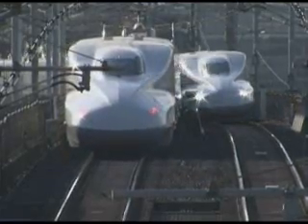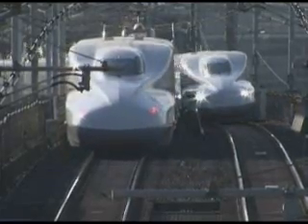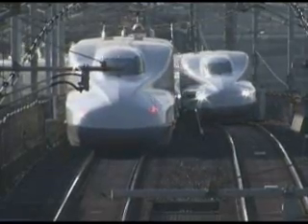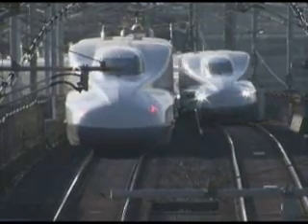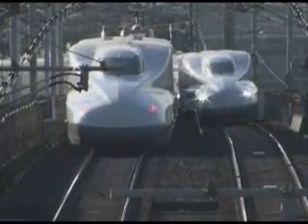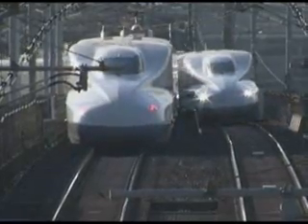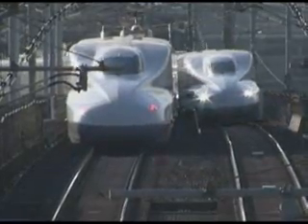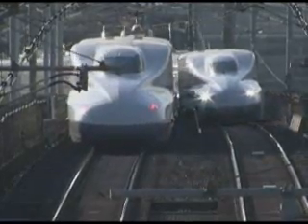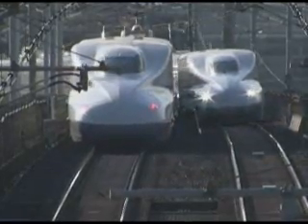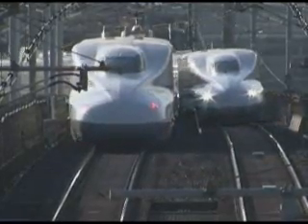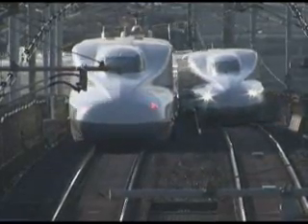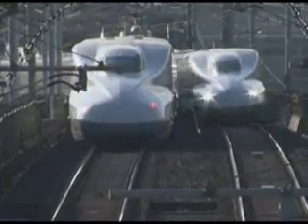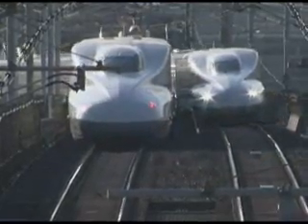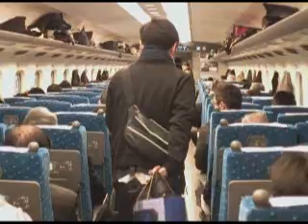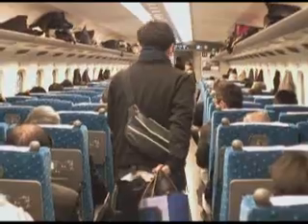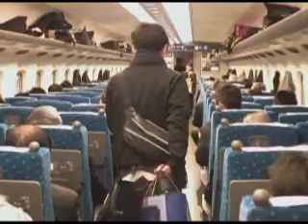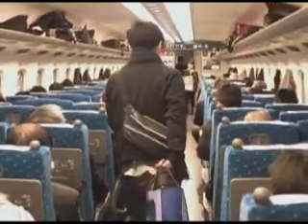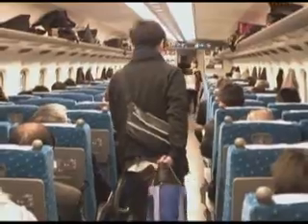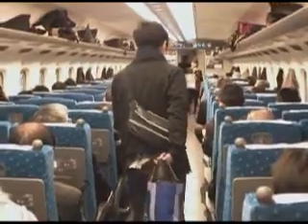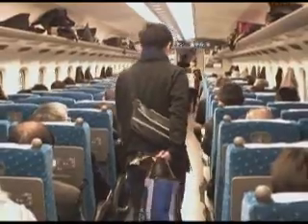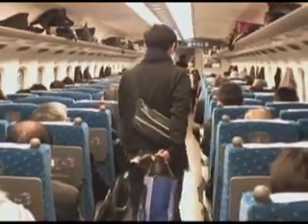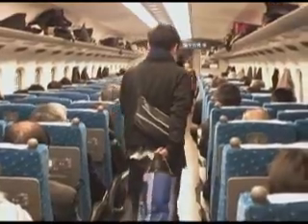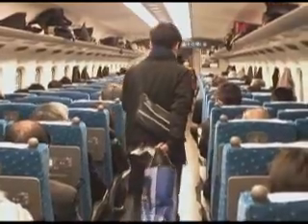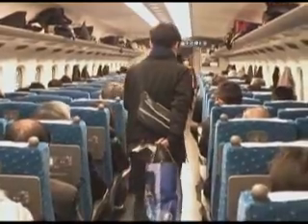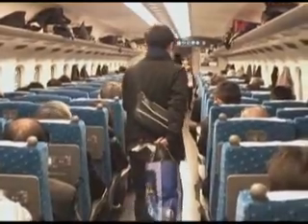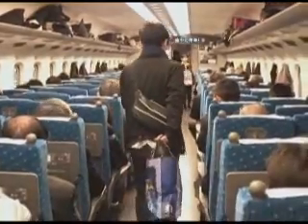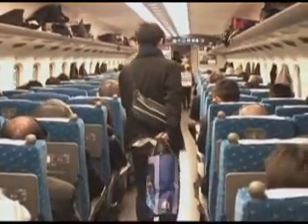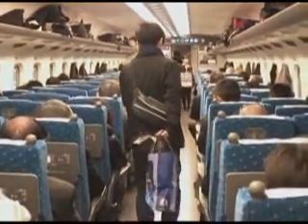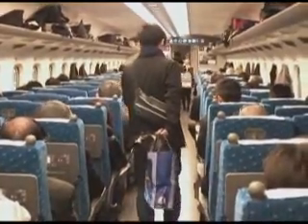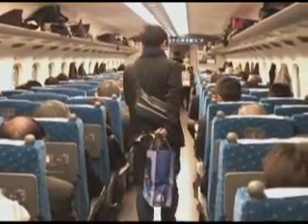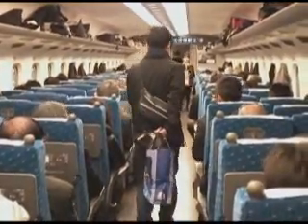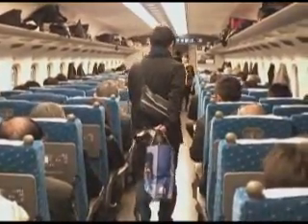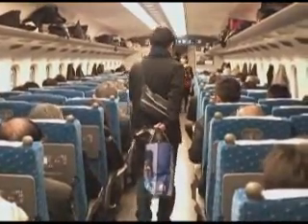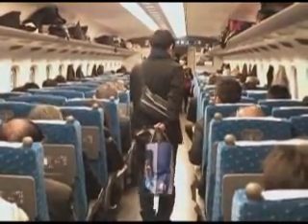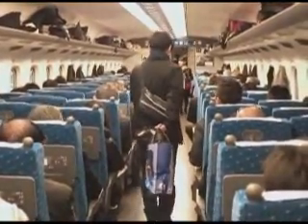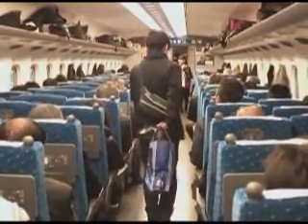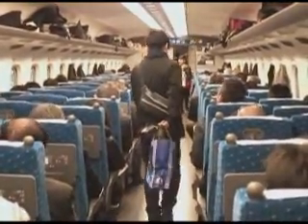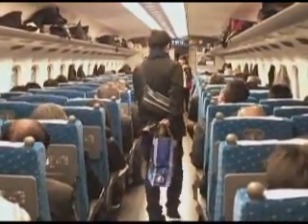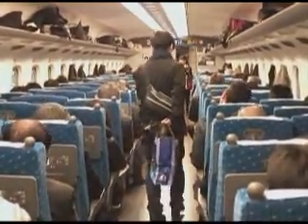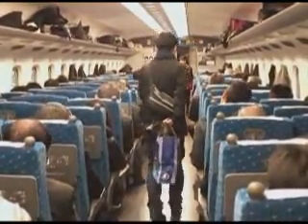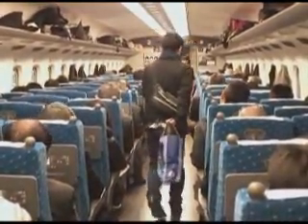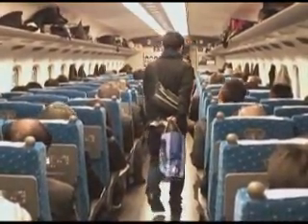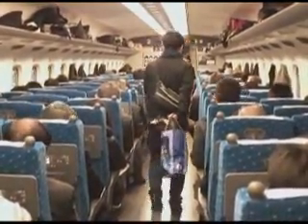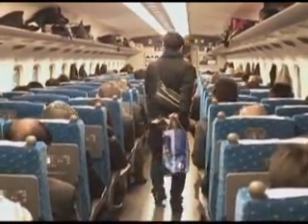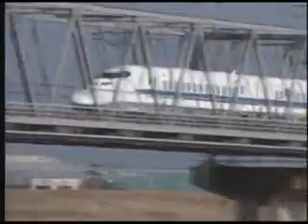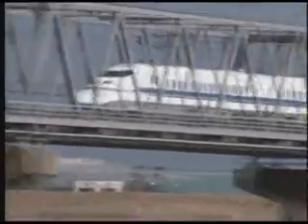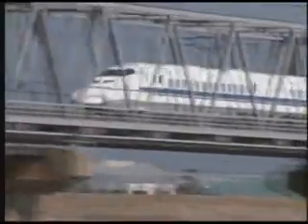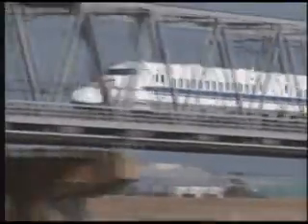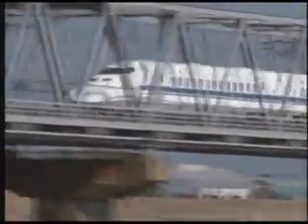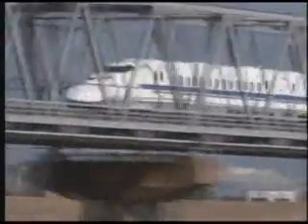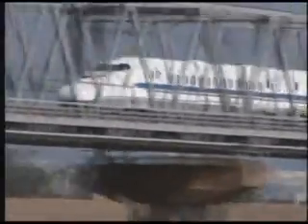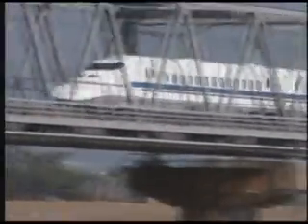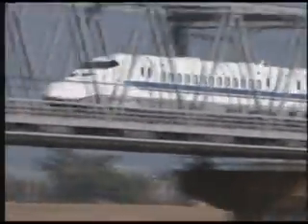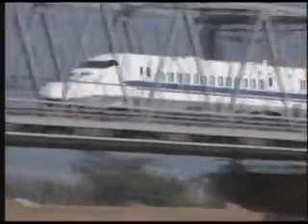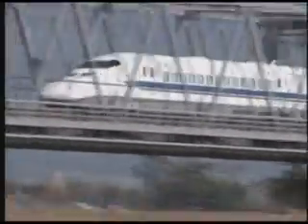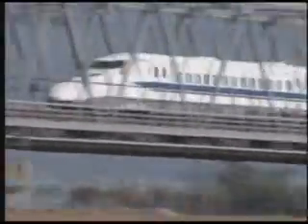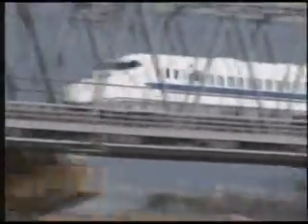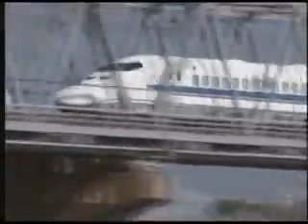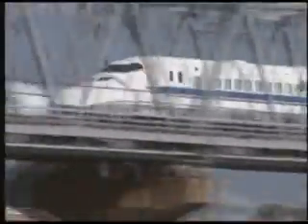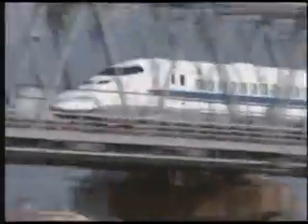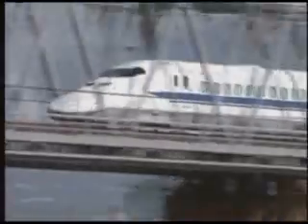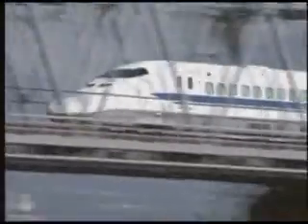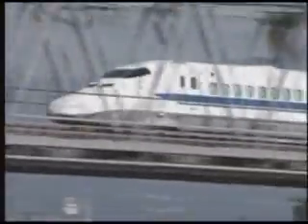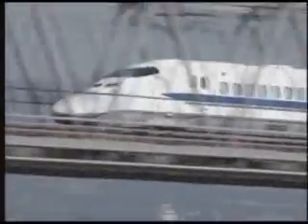These trains have an awesome reputation for safety, too. In the entire history of the network, there have been zero passenger fatalities.